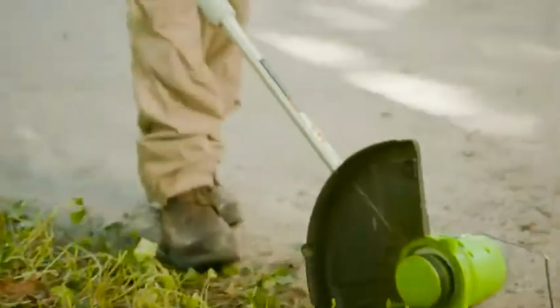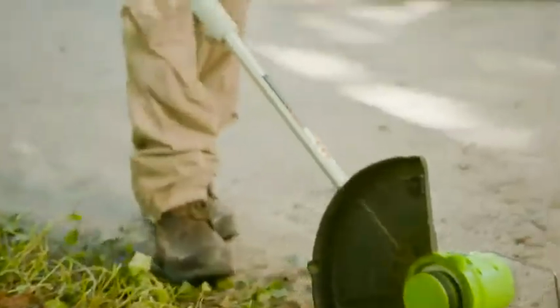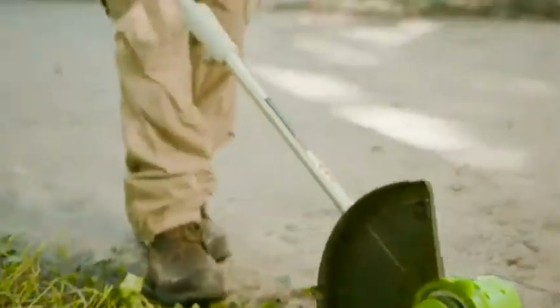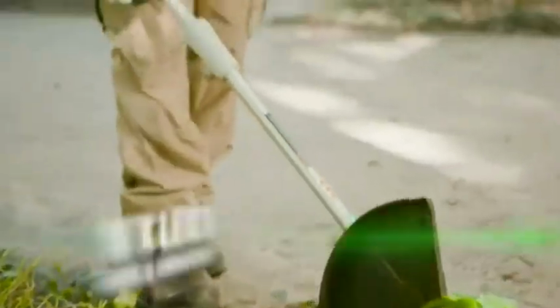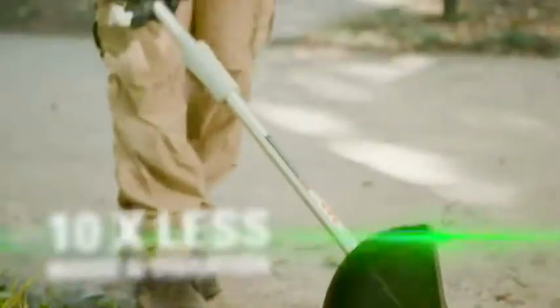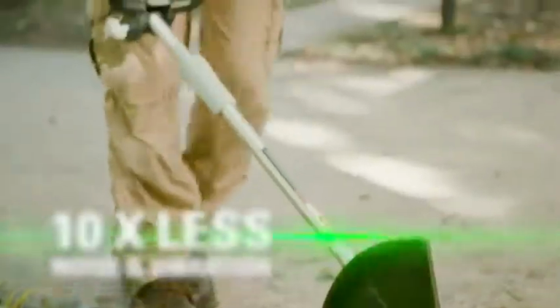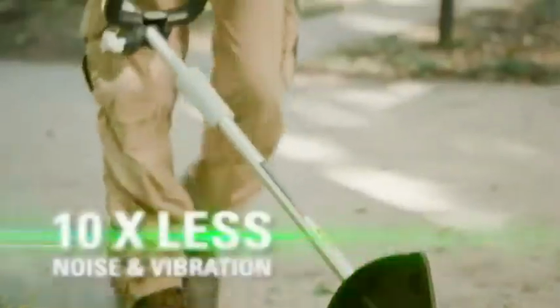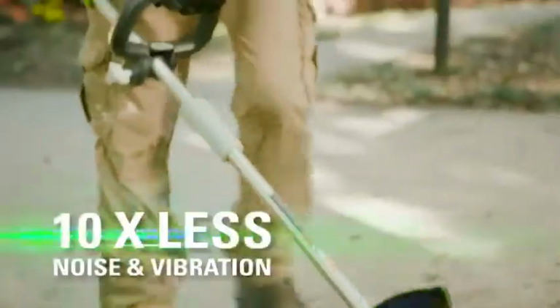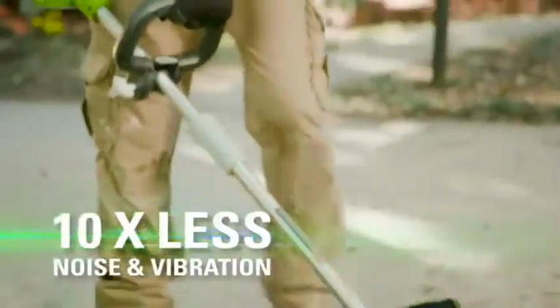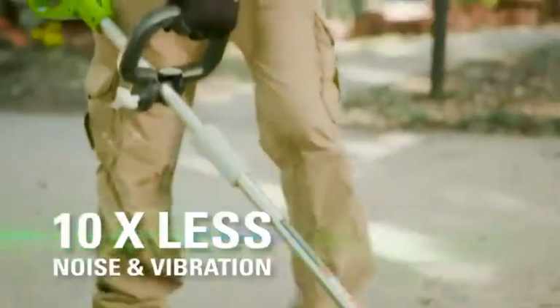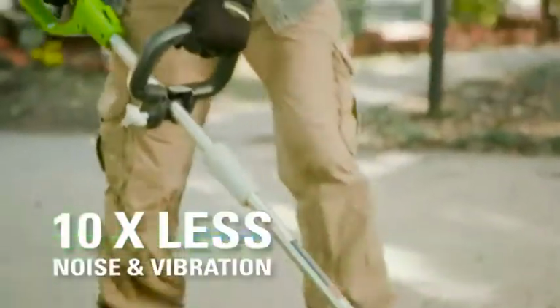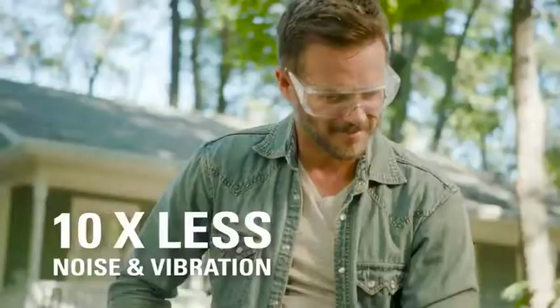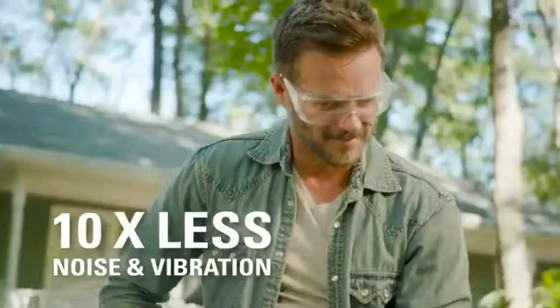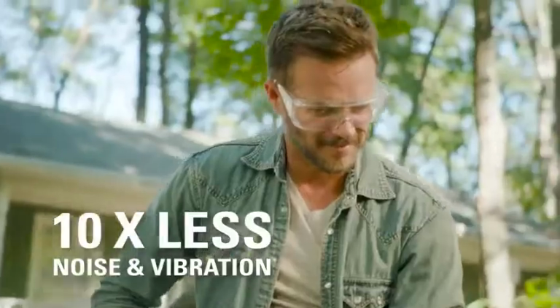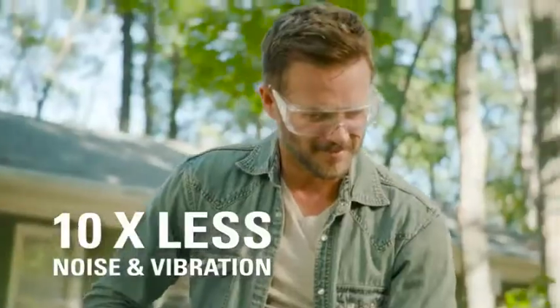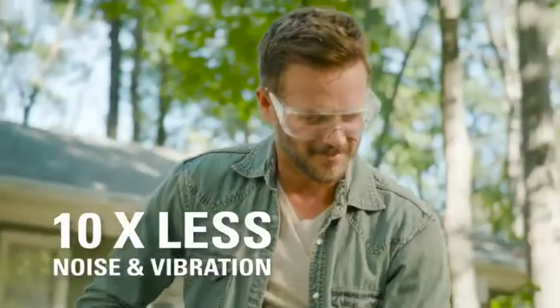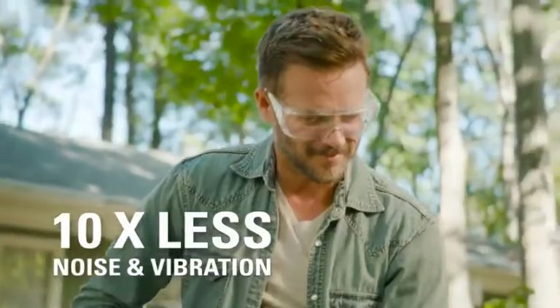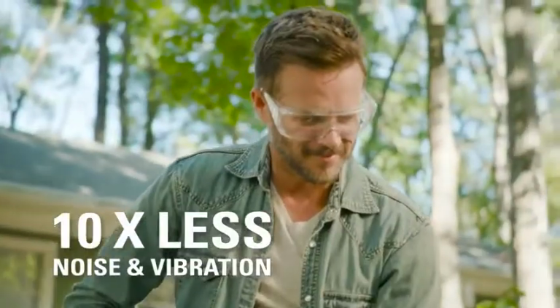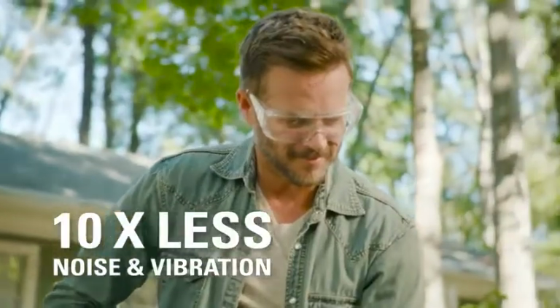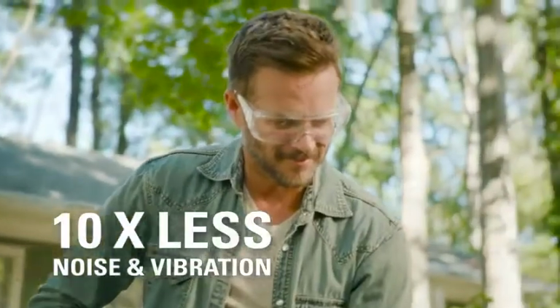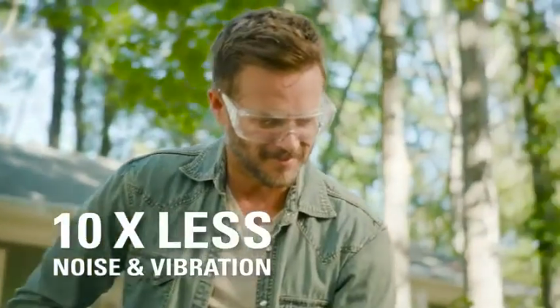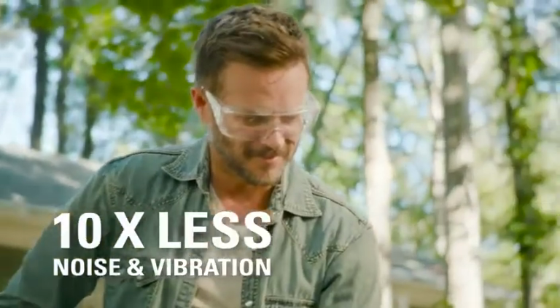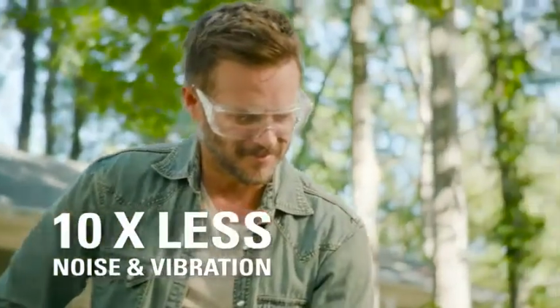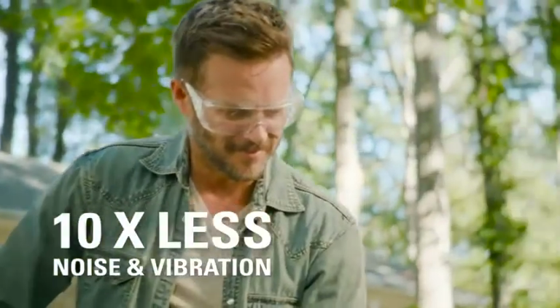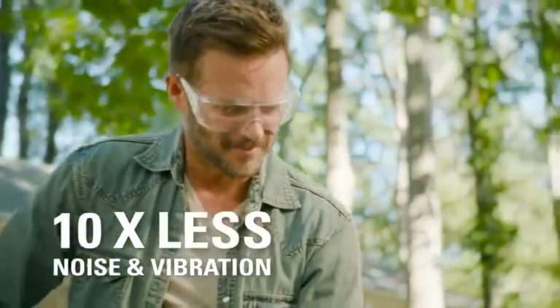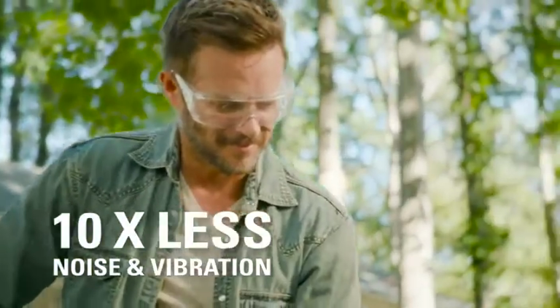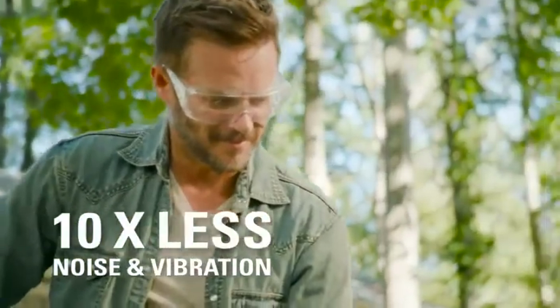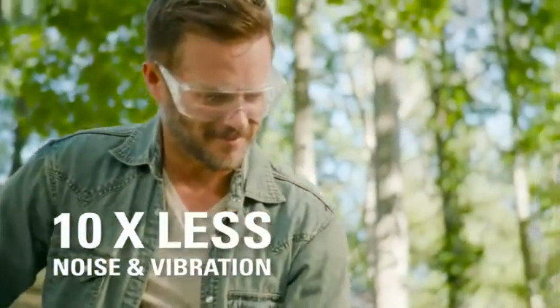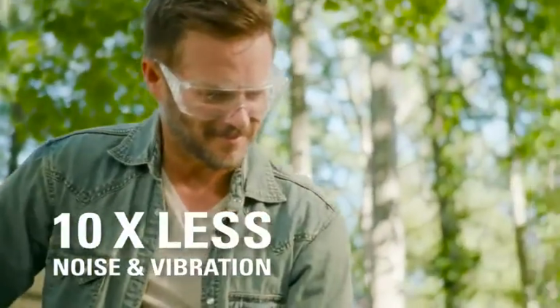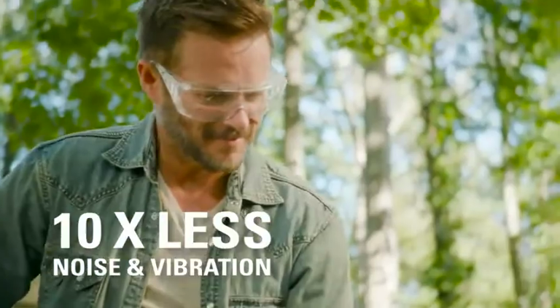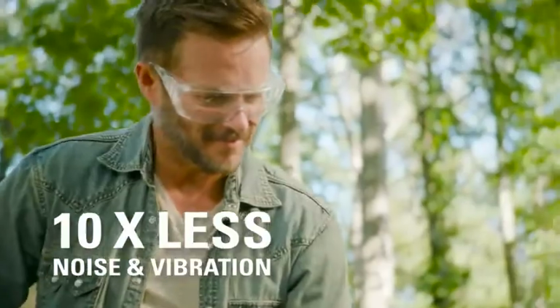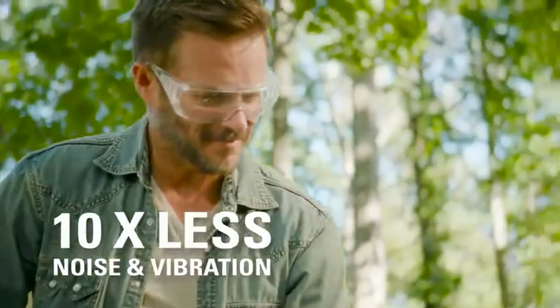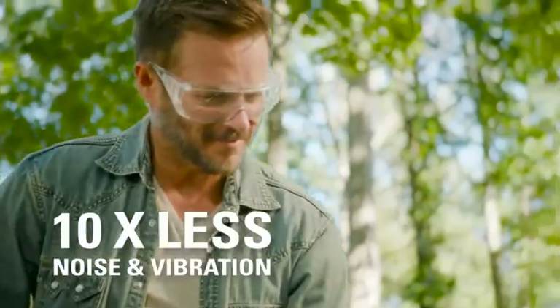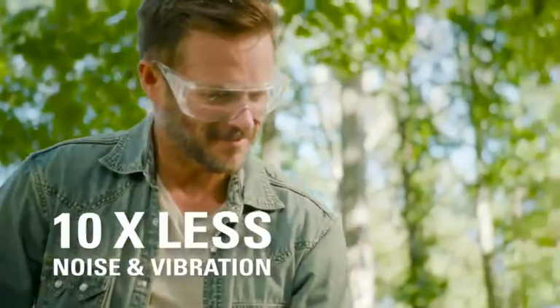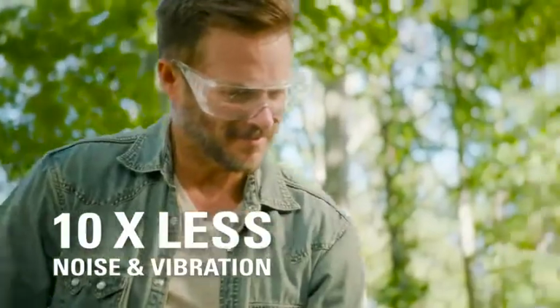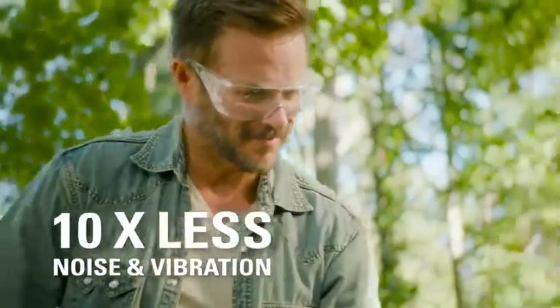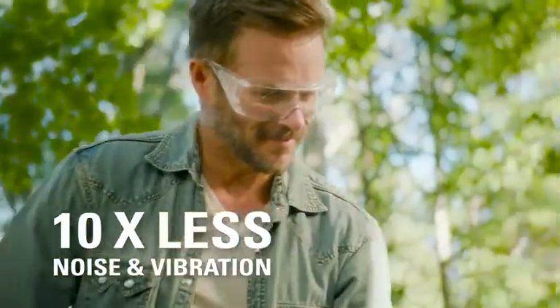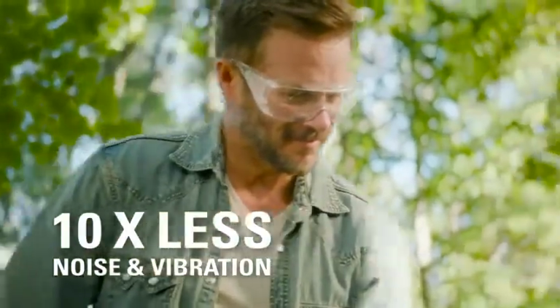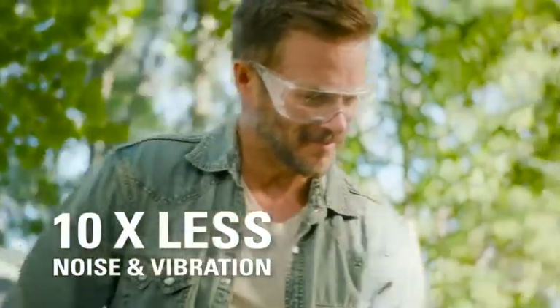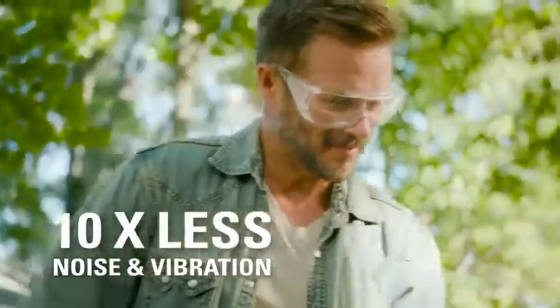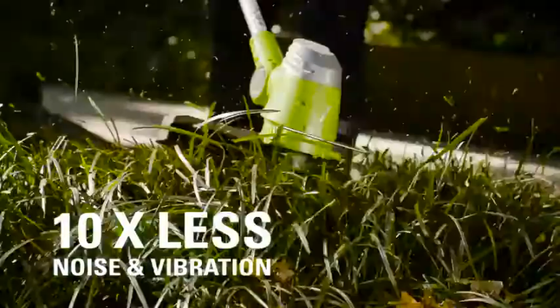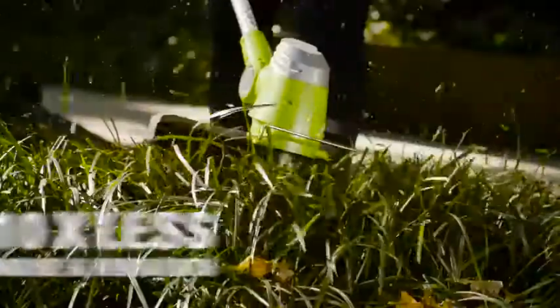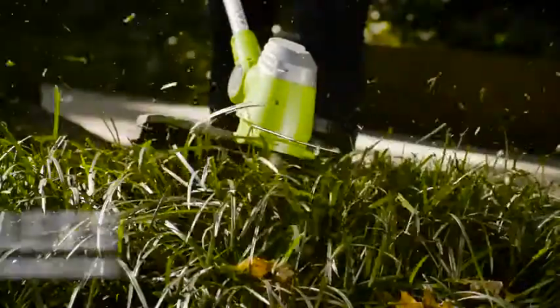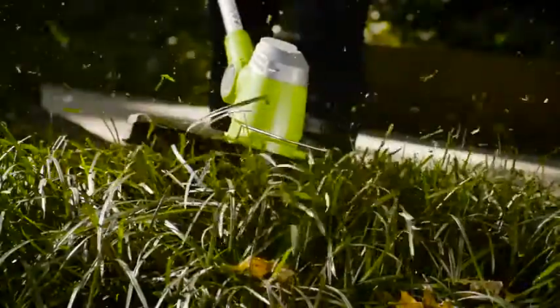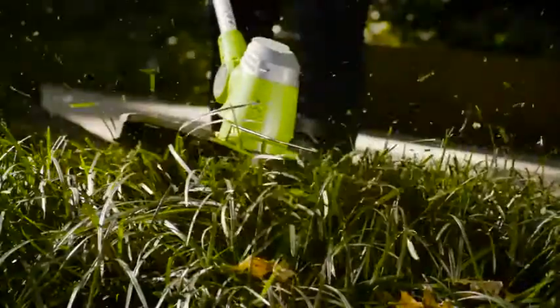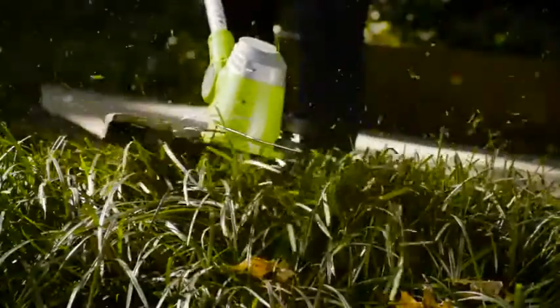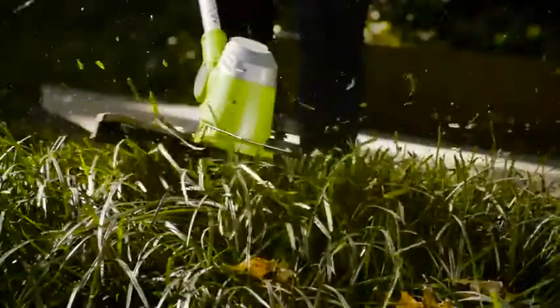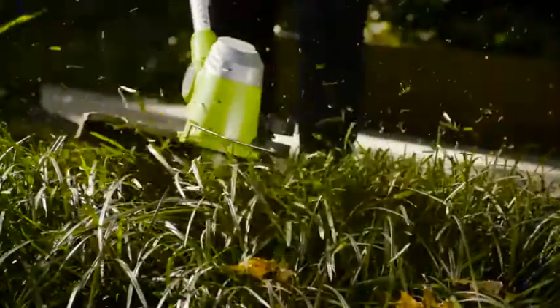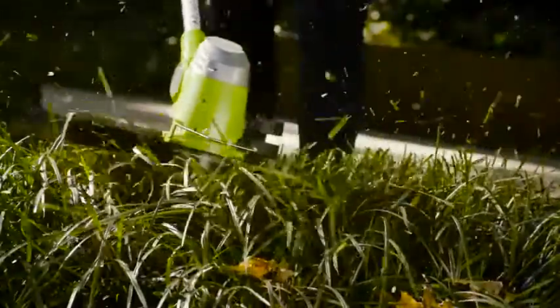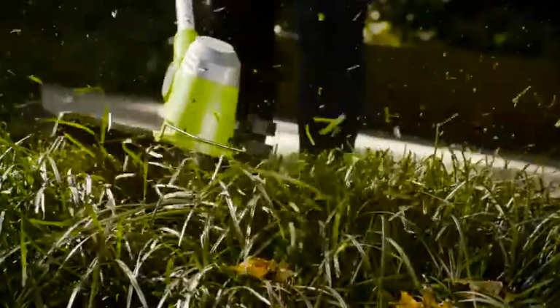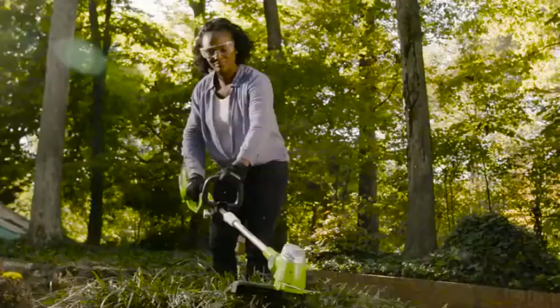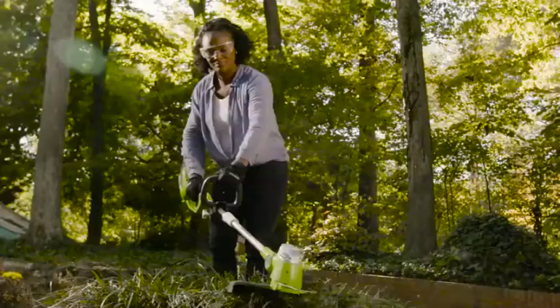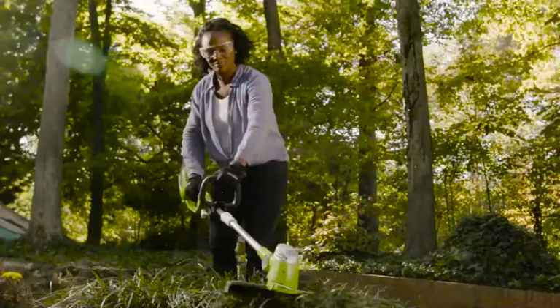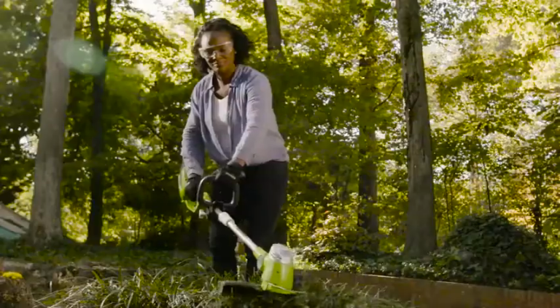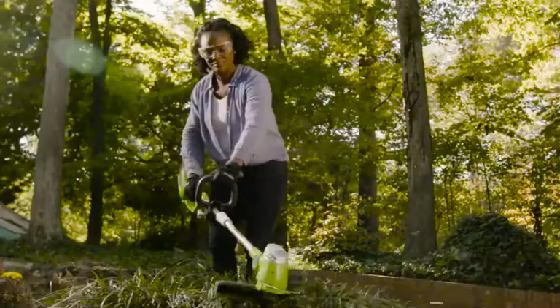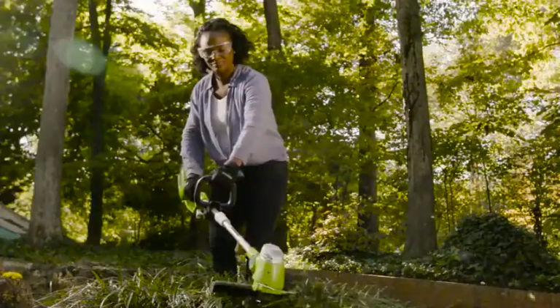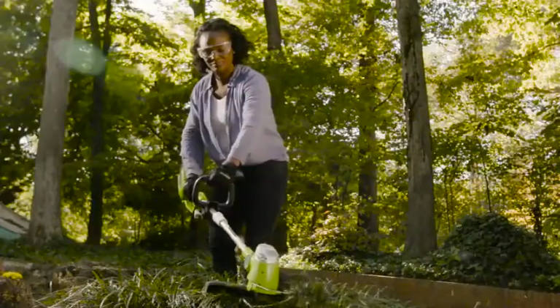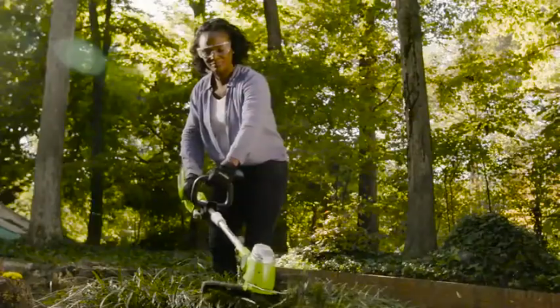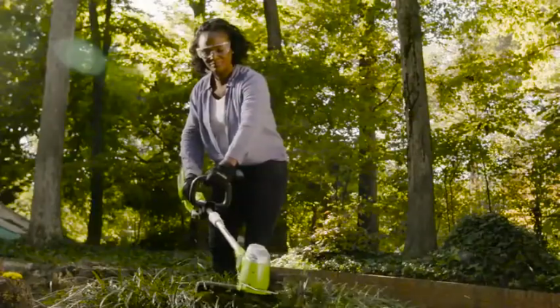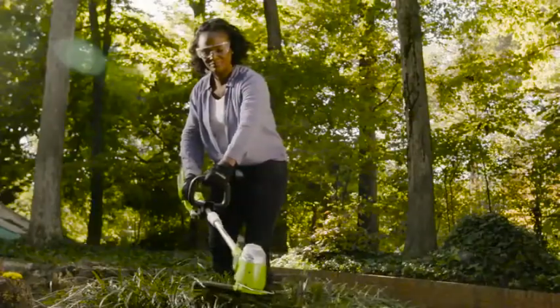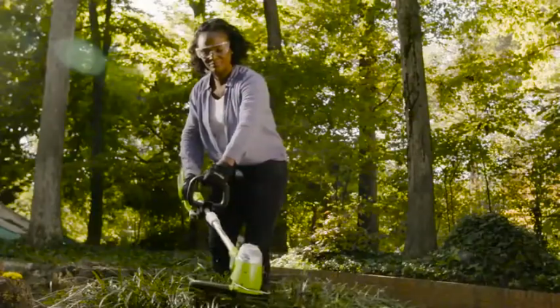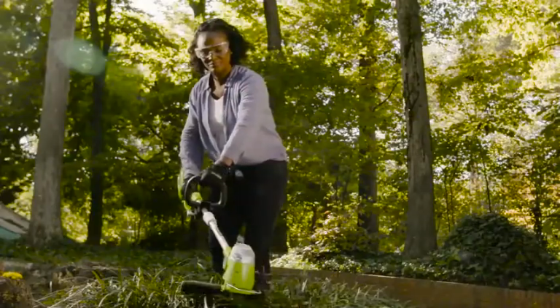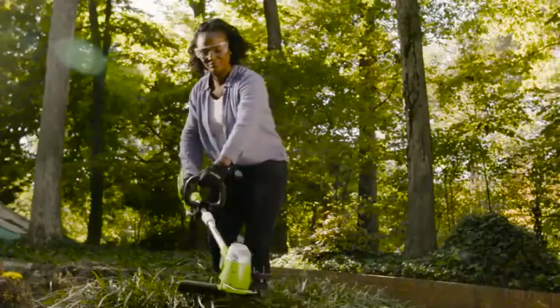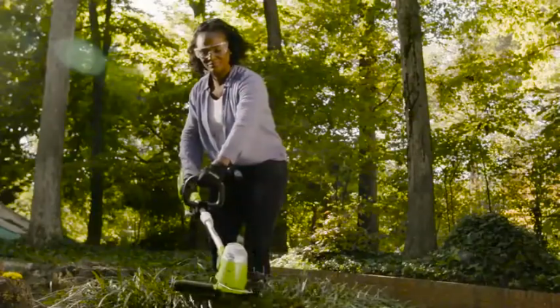With up to 10 times less noise and vibration than a gas string trimmer, work longer and in superior comfort.